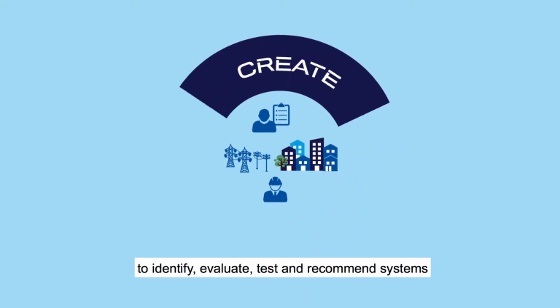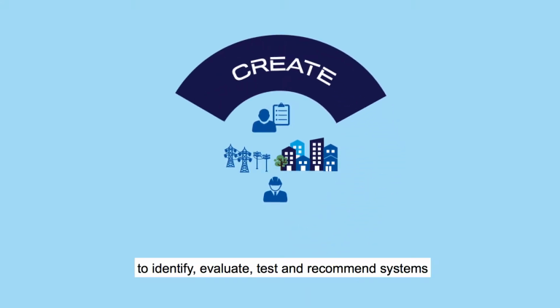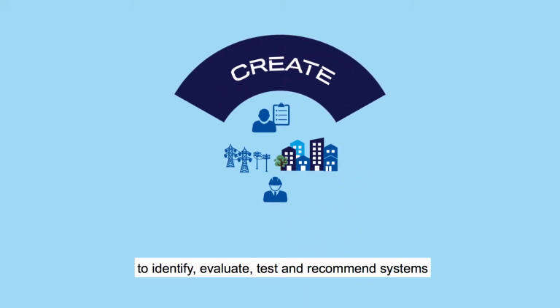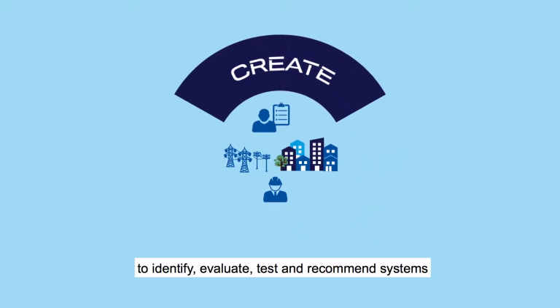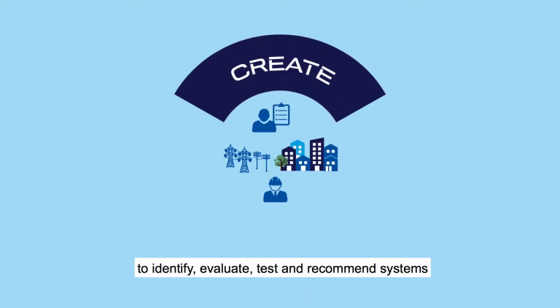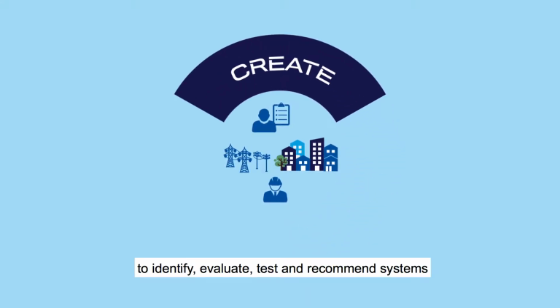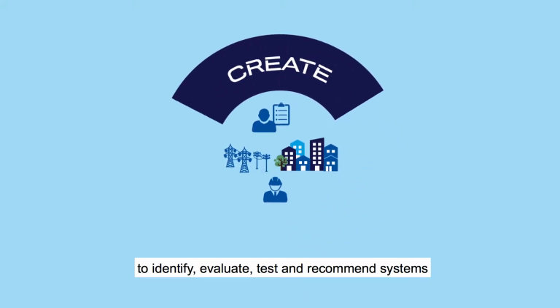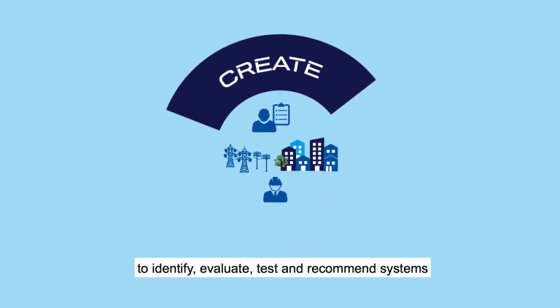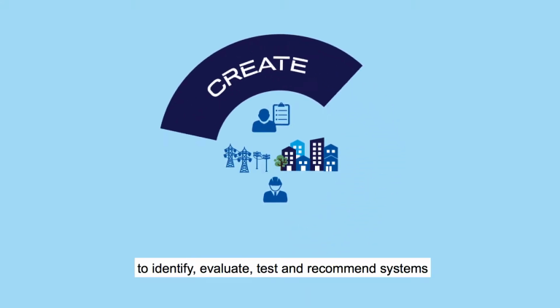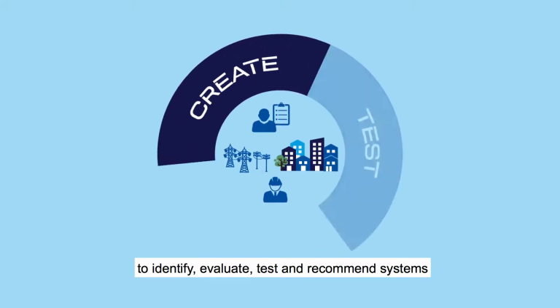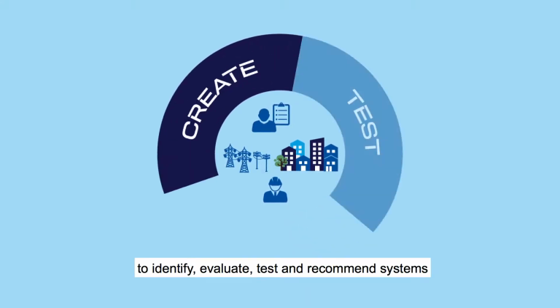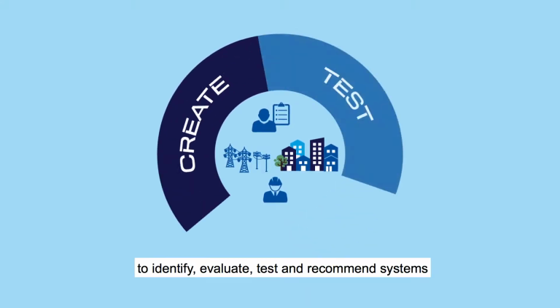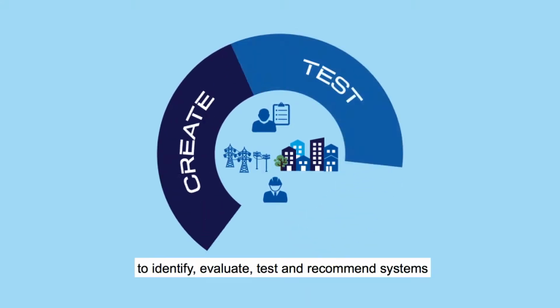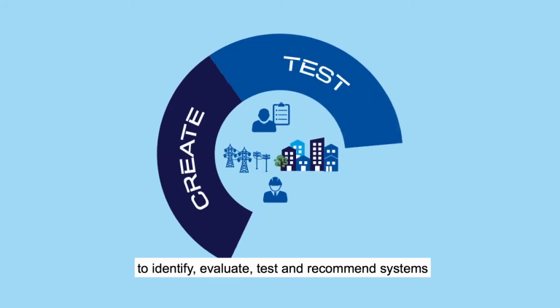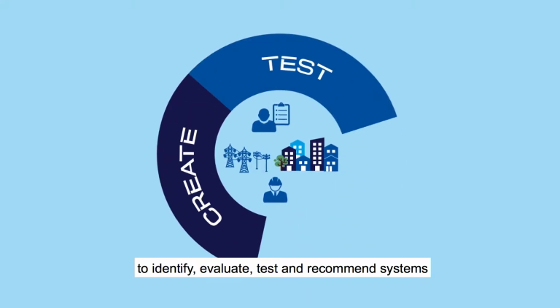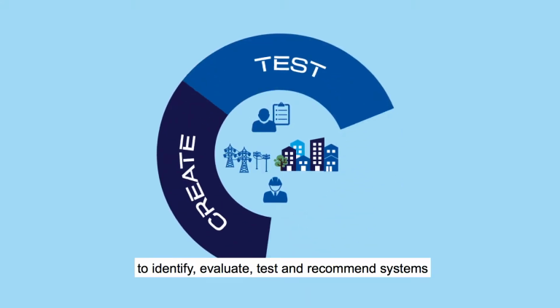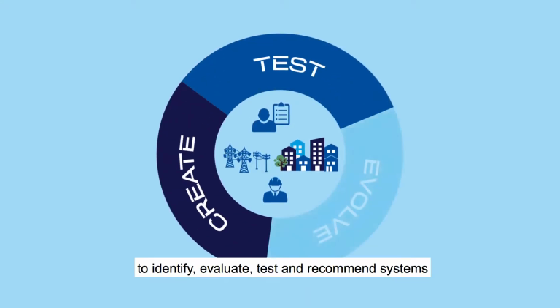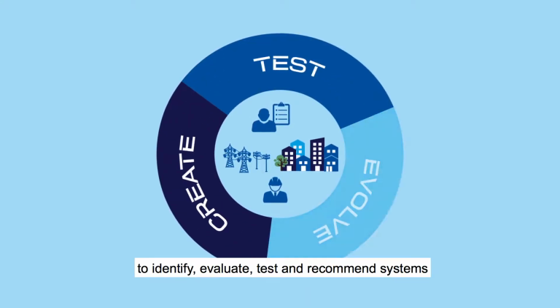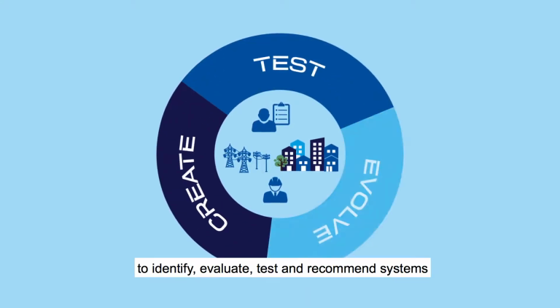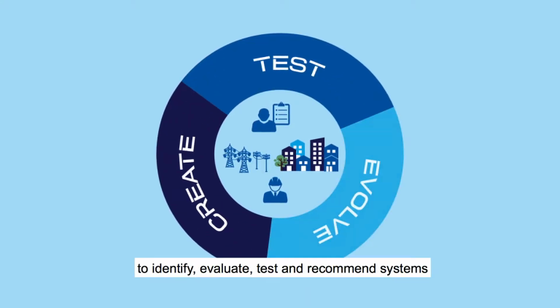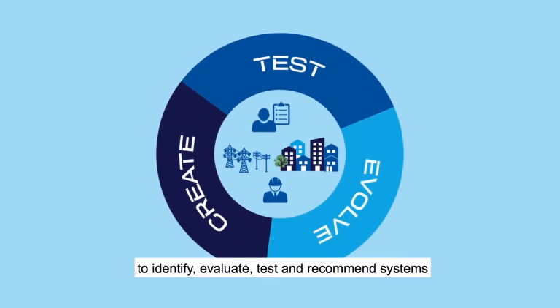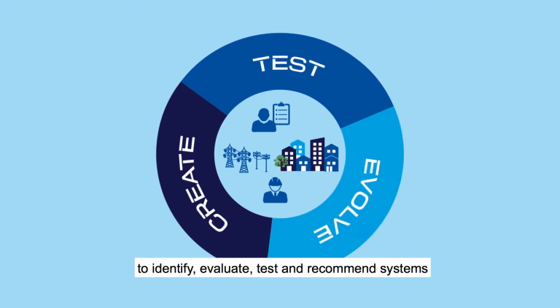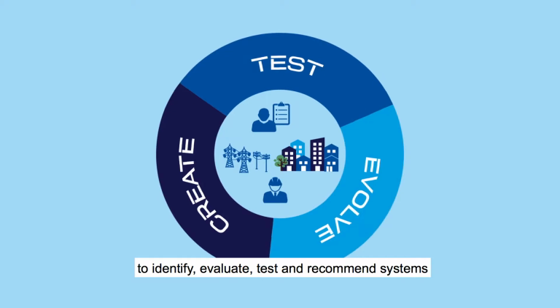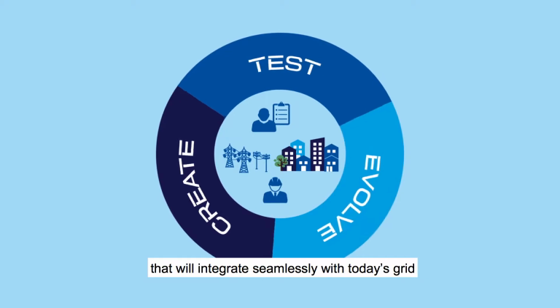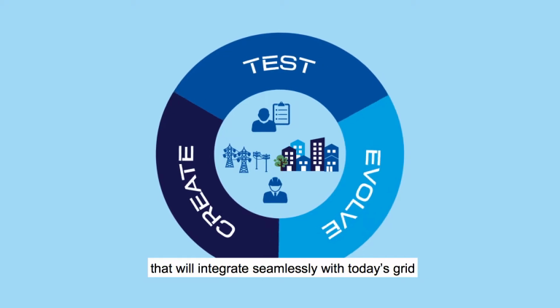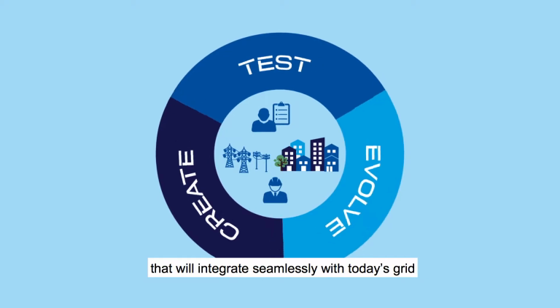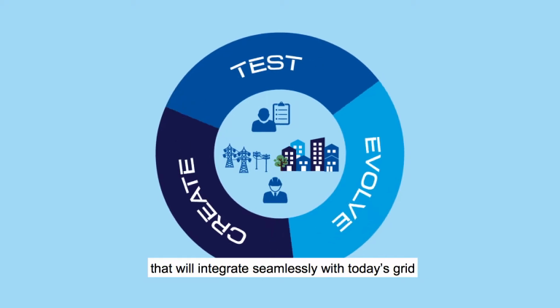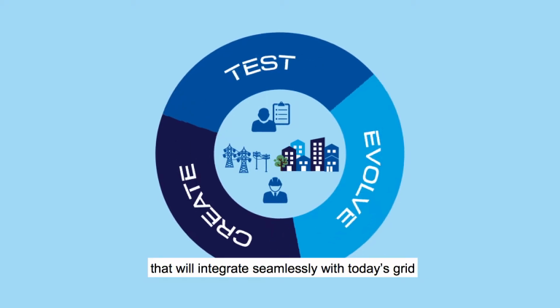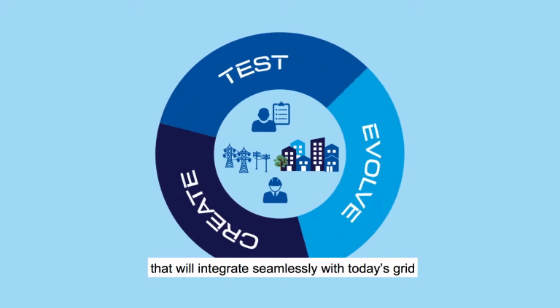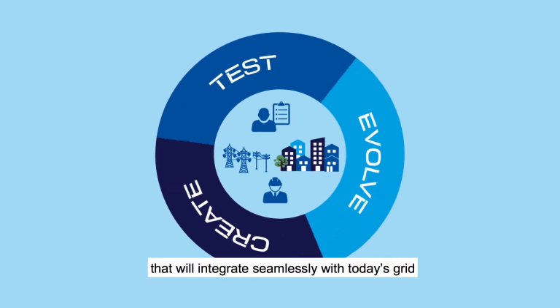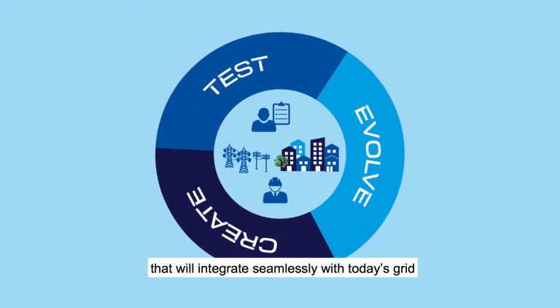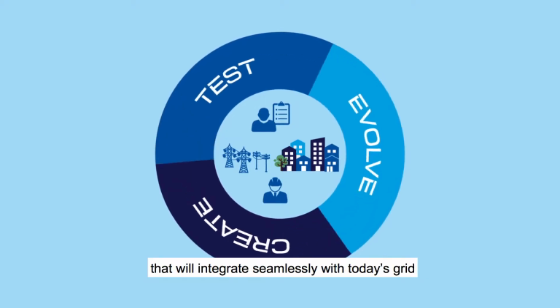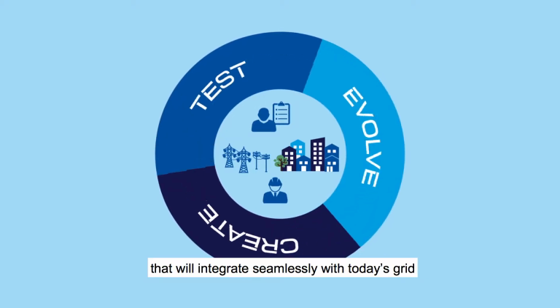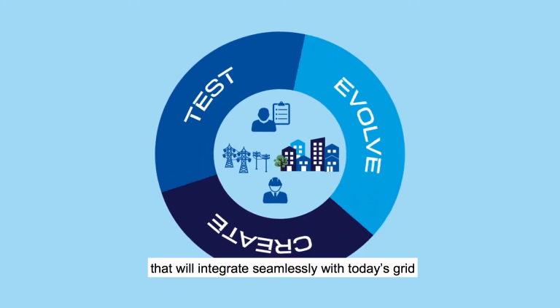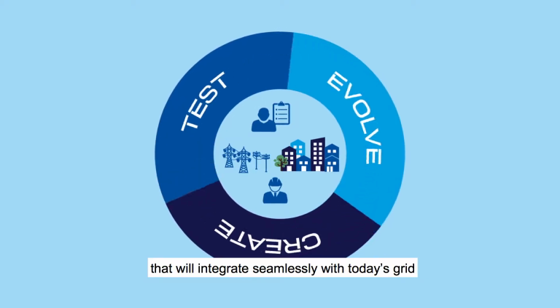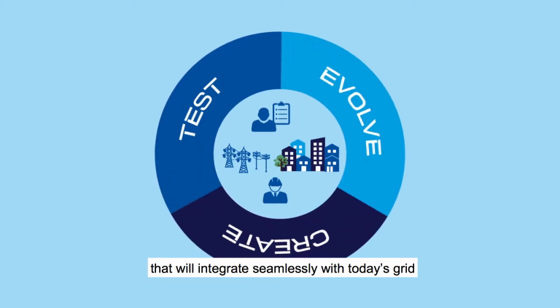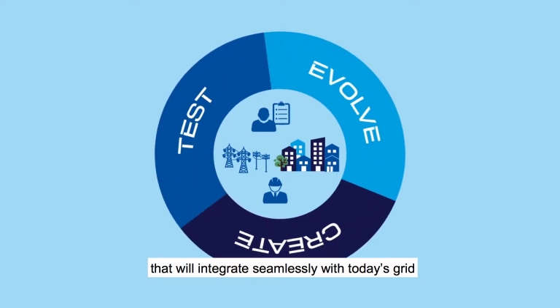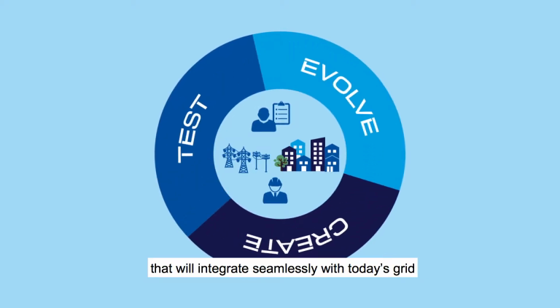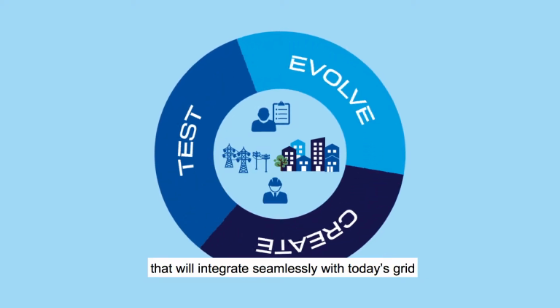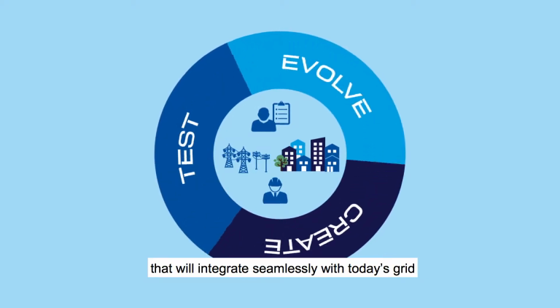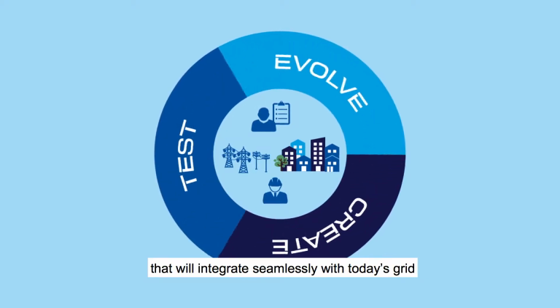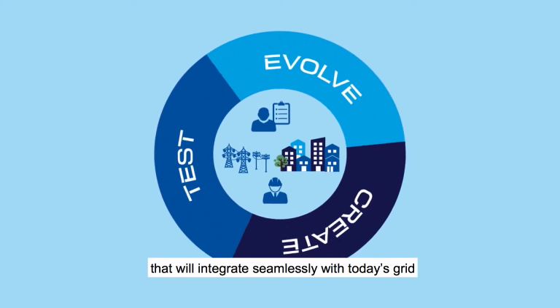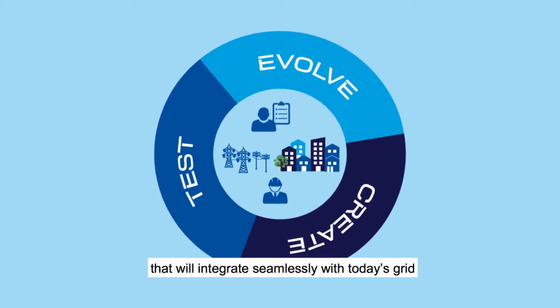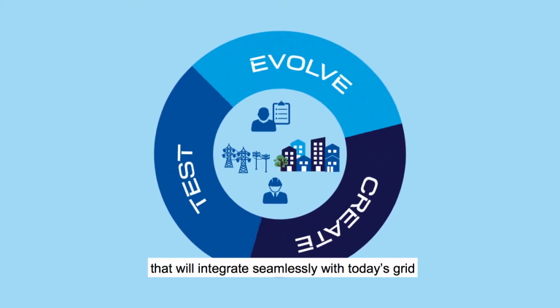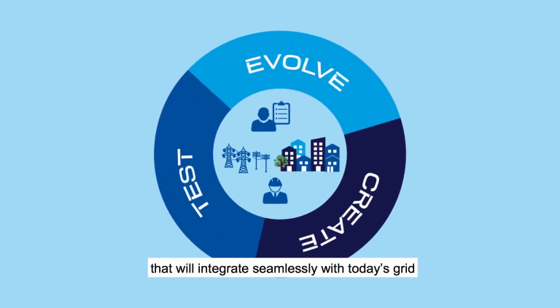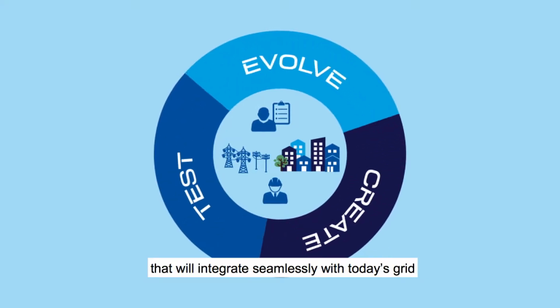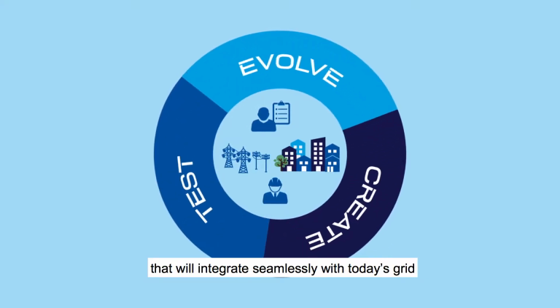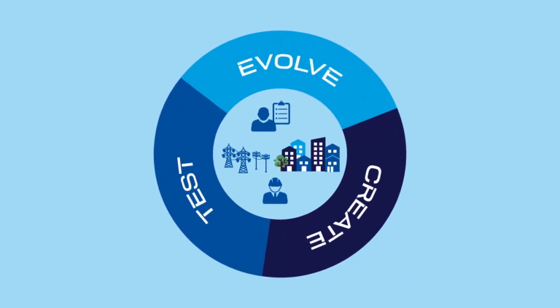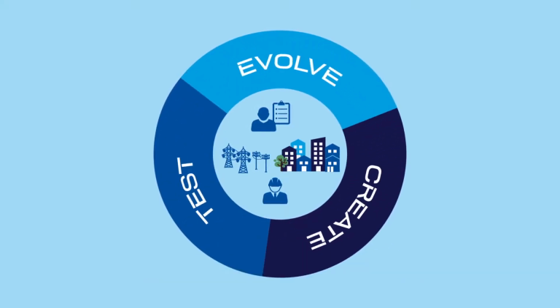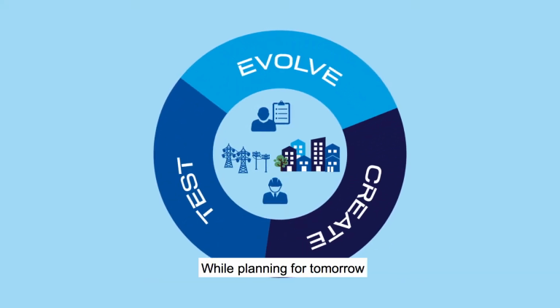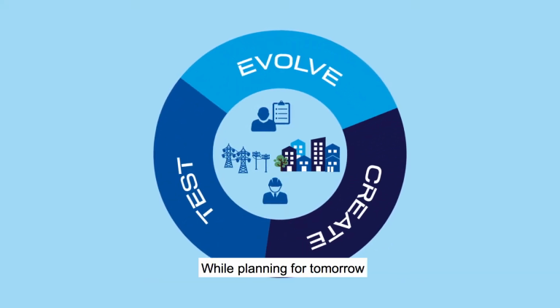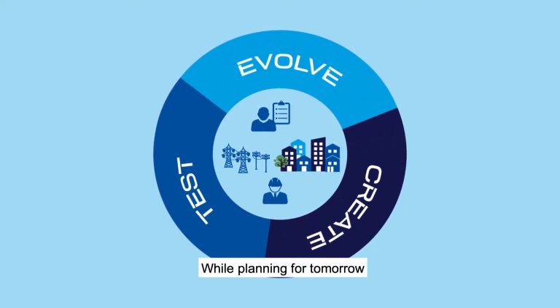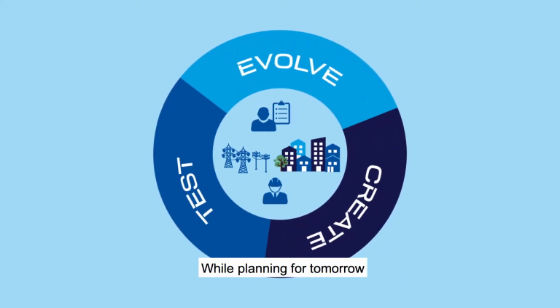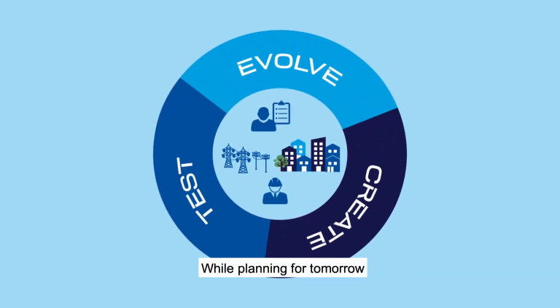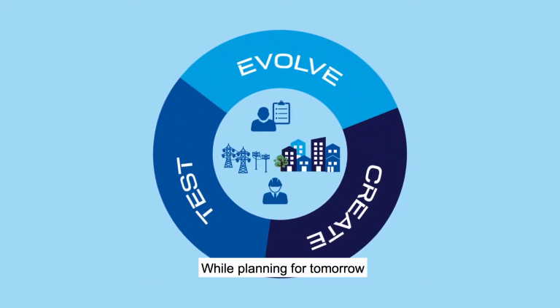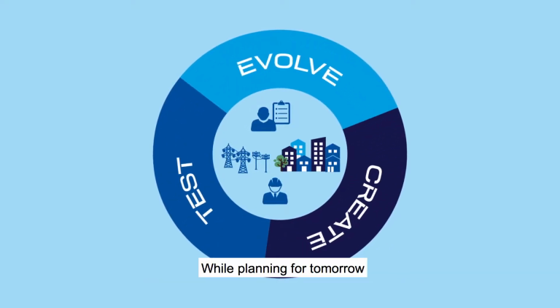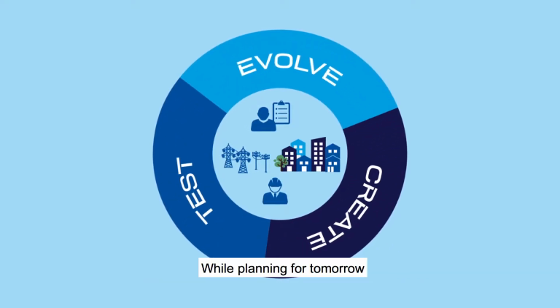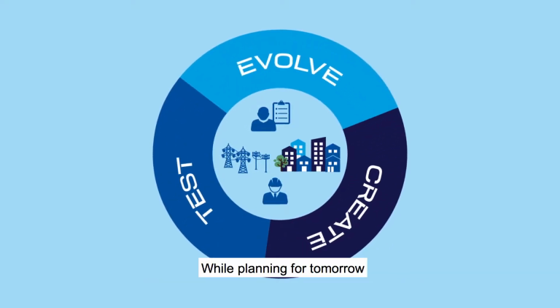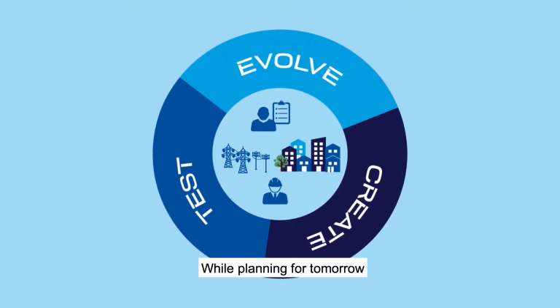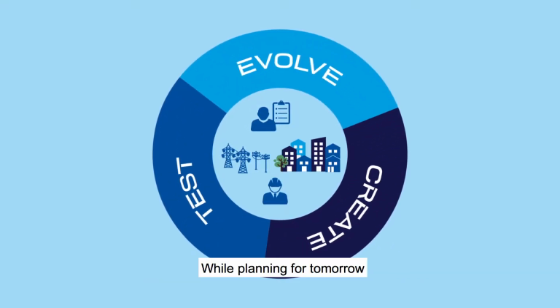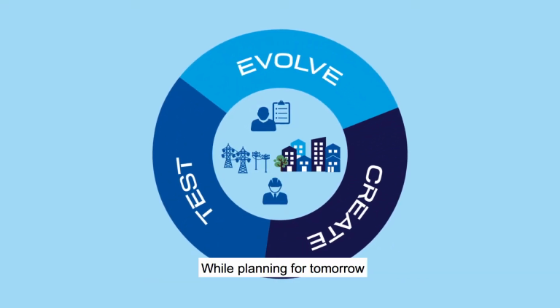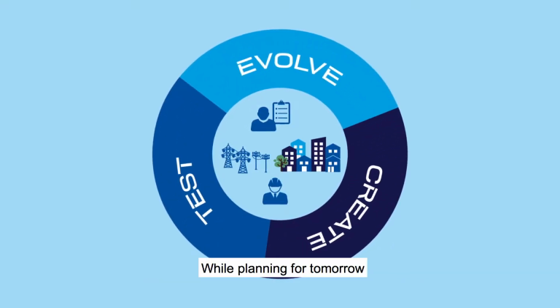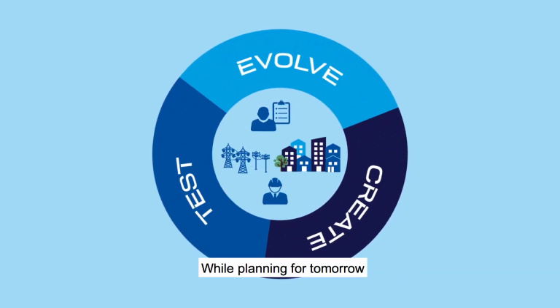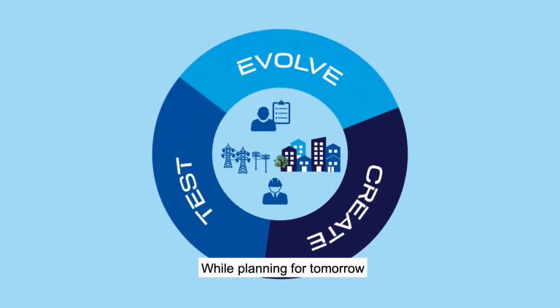evaluate, test, and recommend systems that will integrate seamlessly with today's grid, while planning for tomorrow.